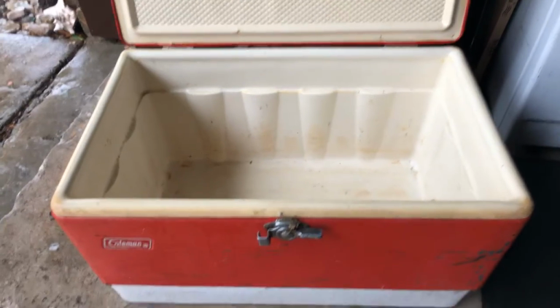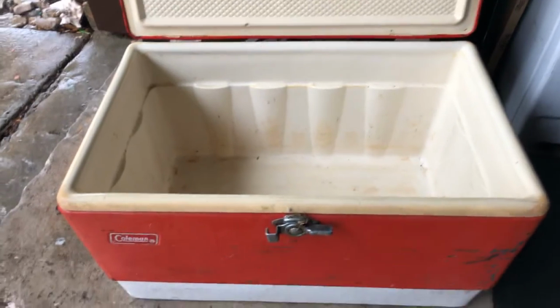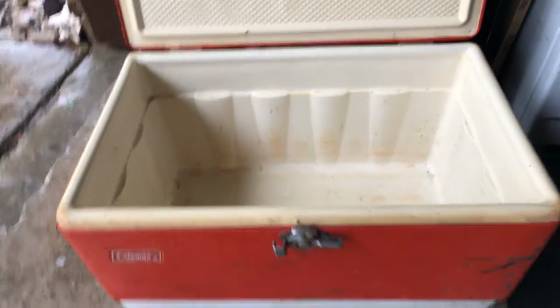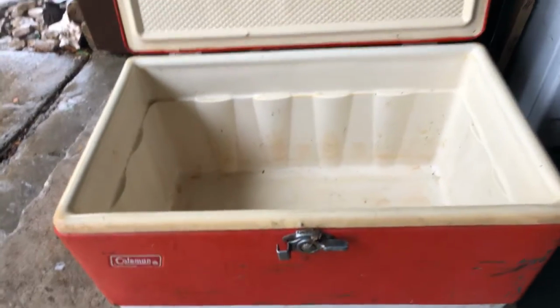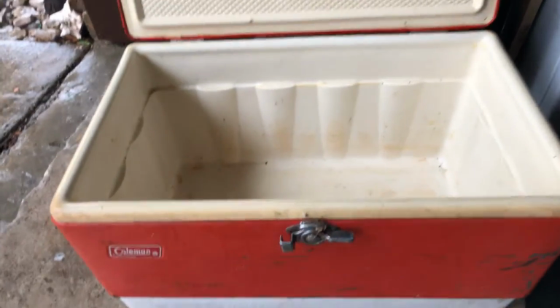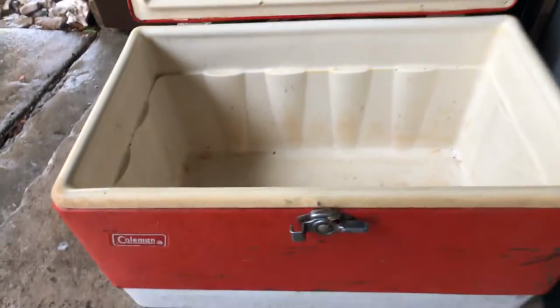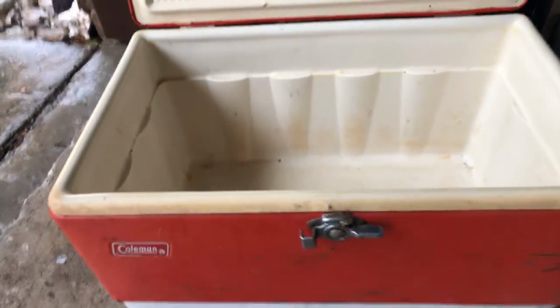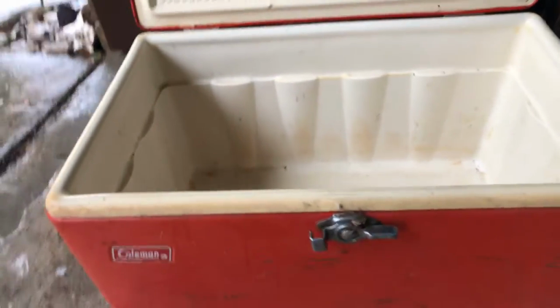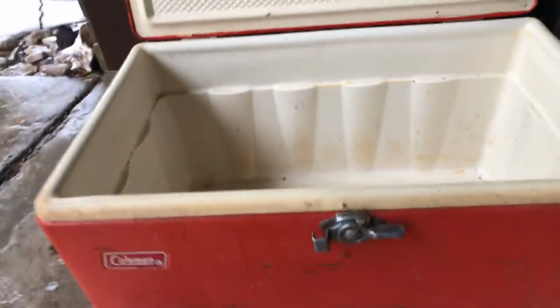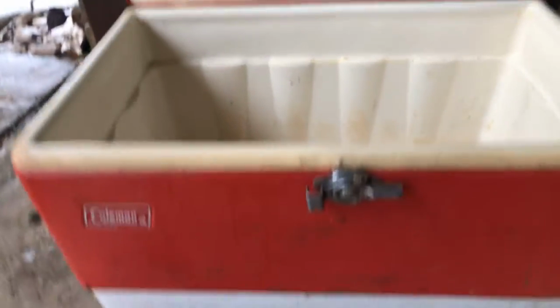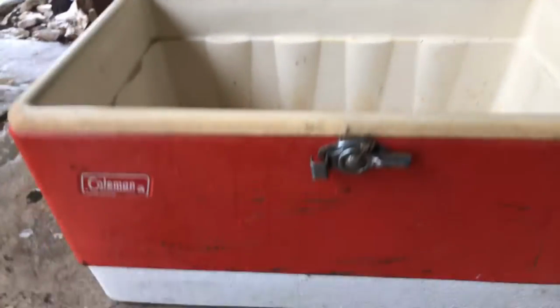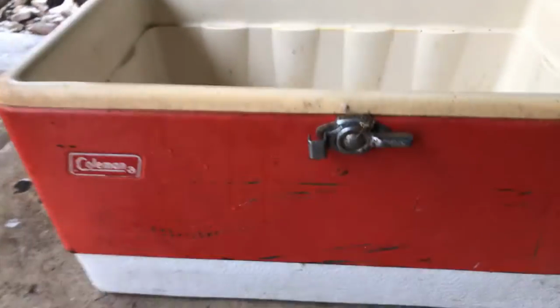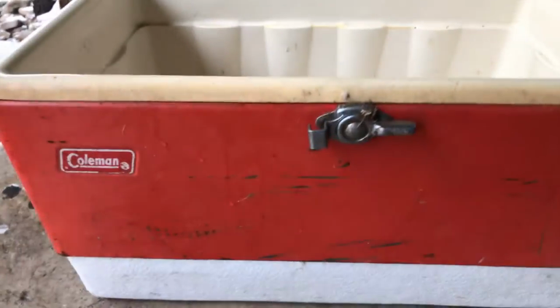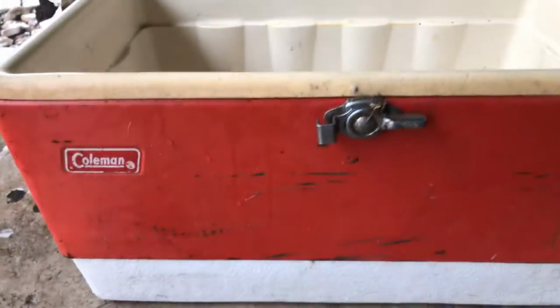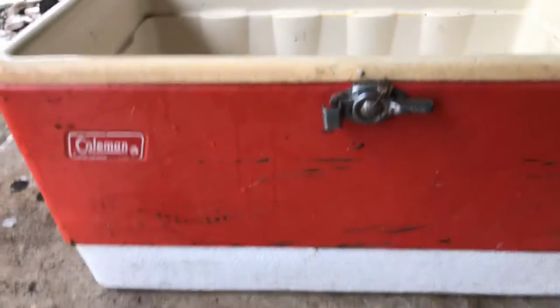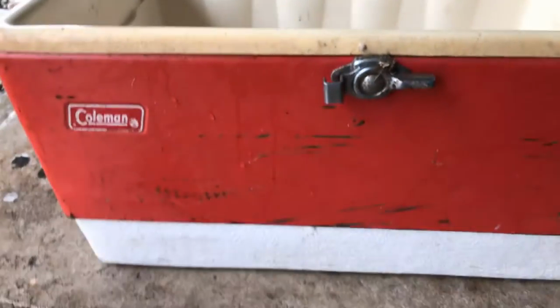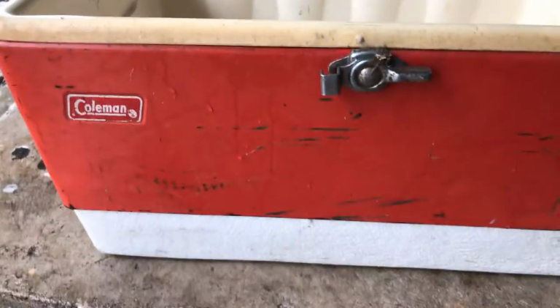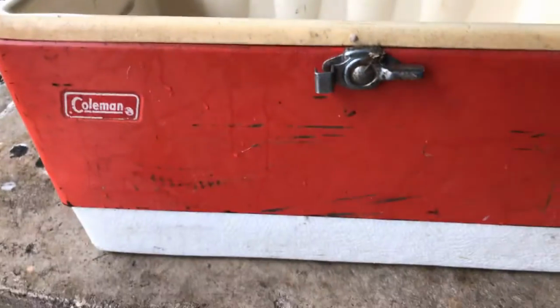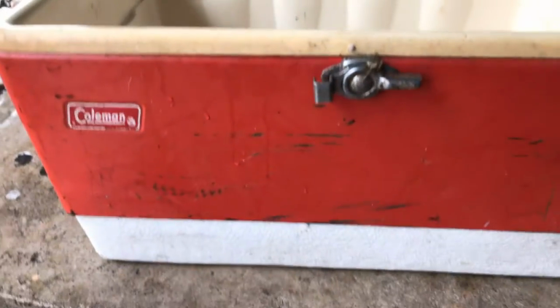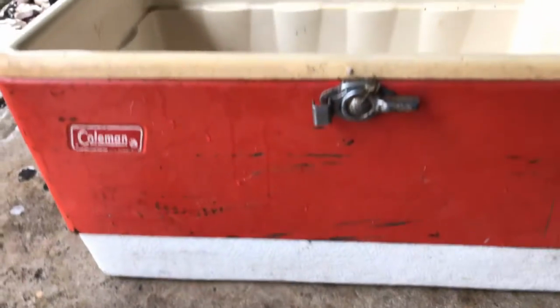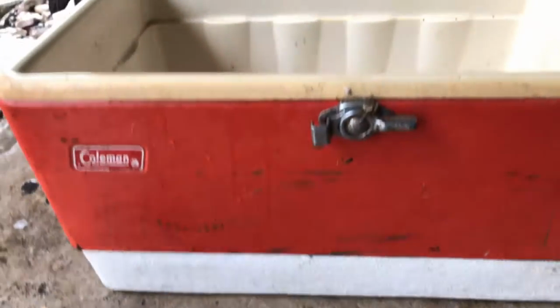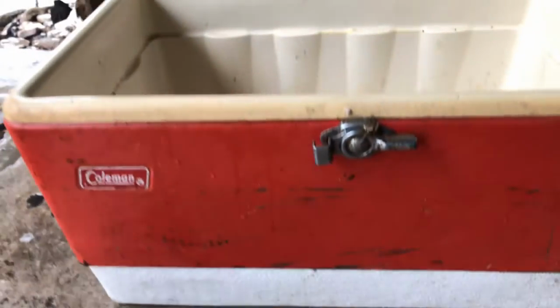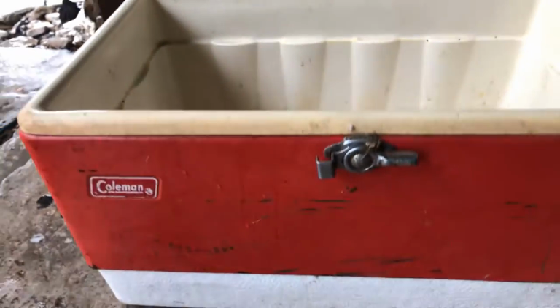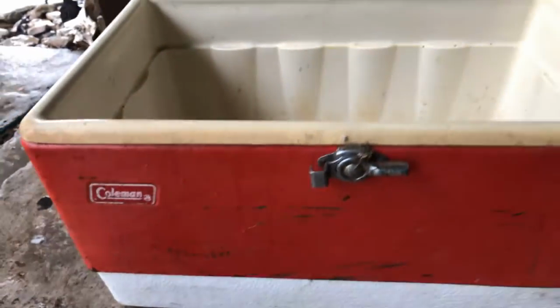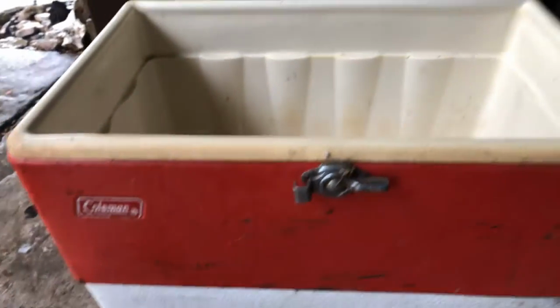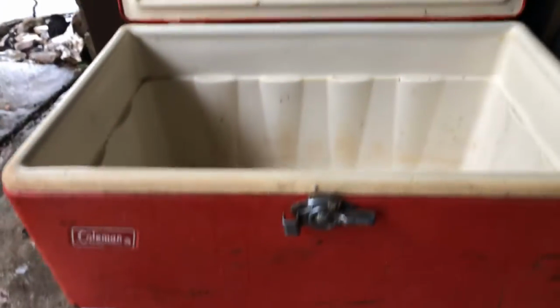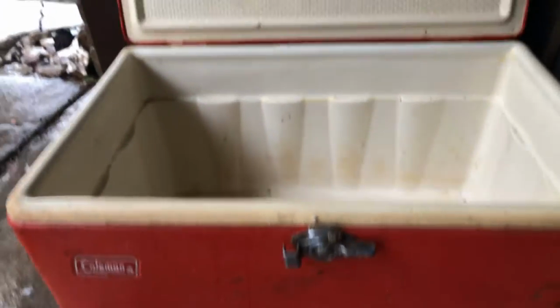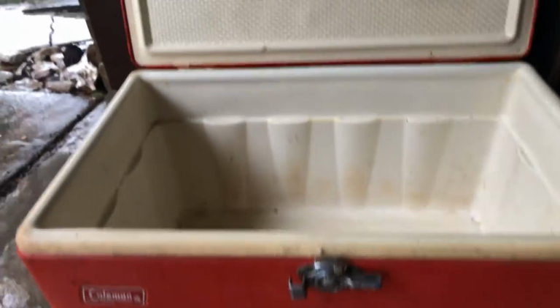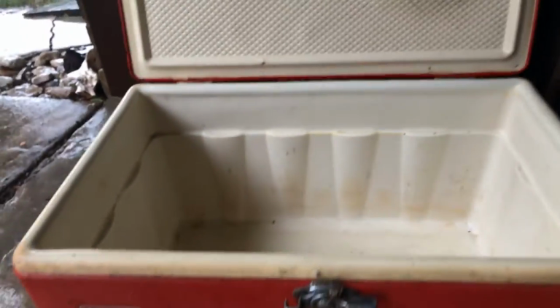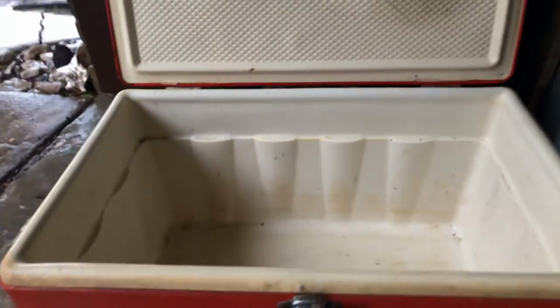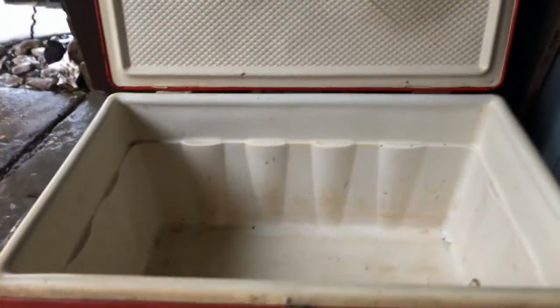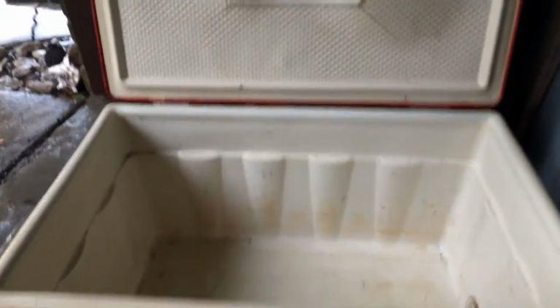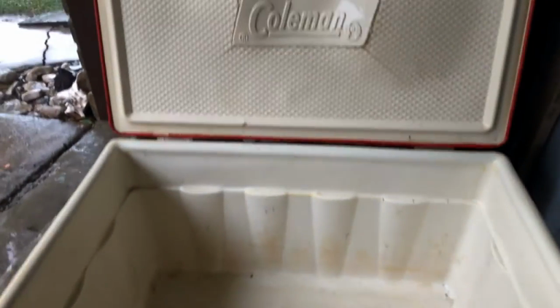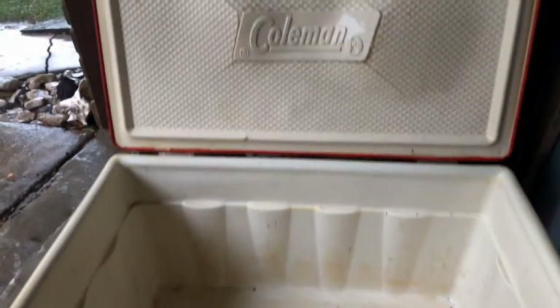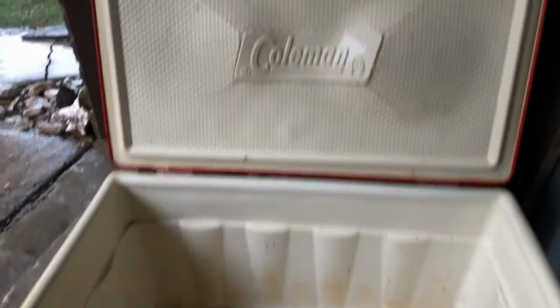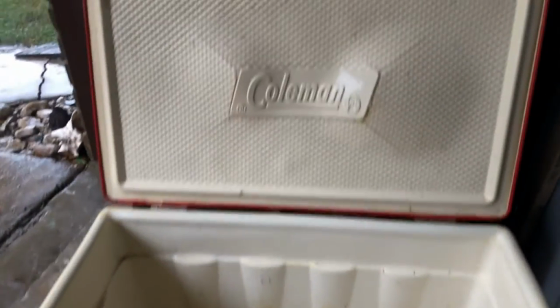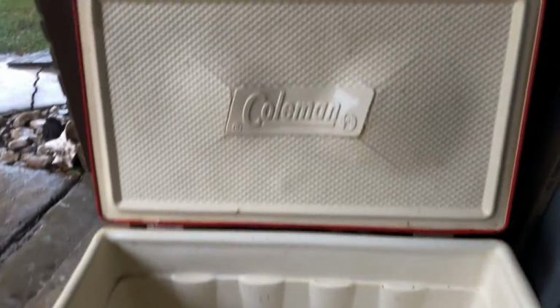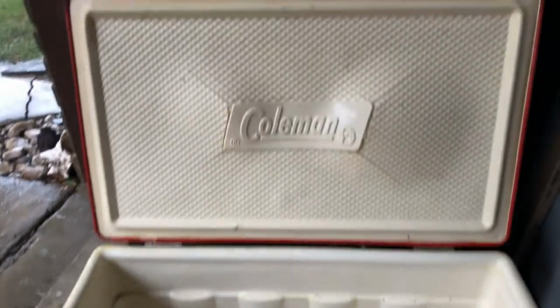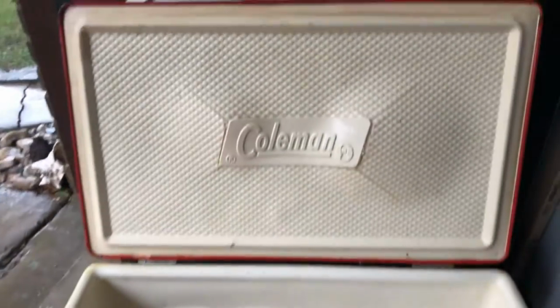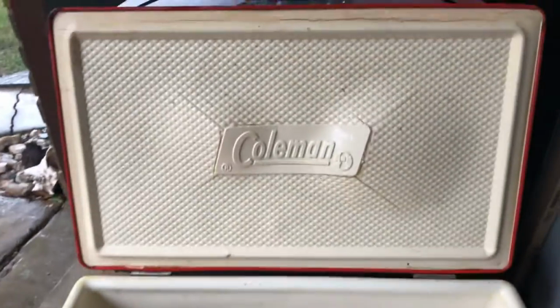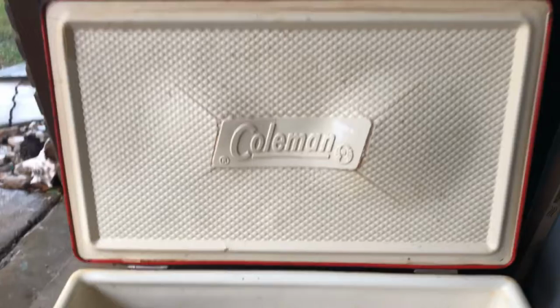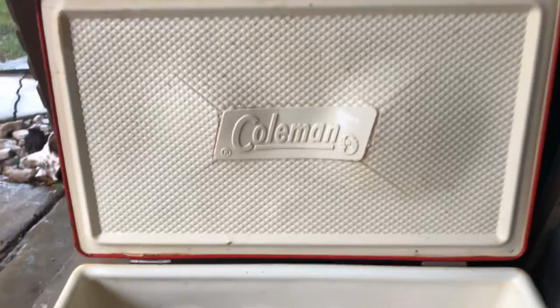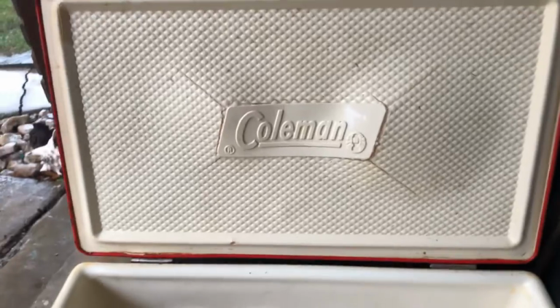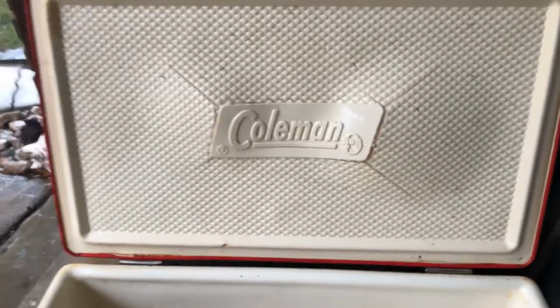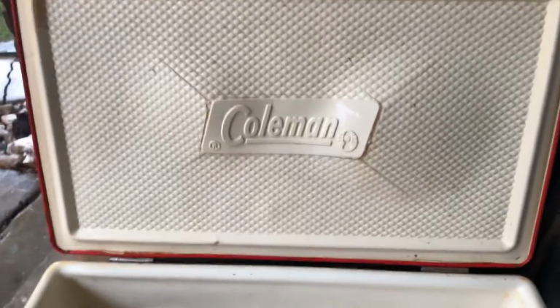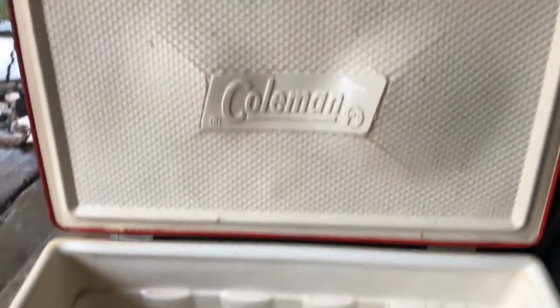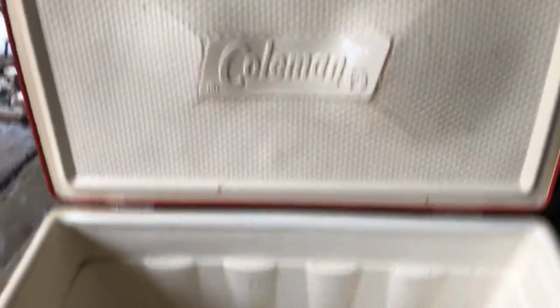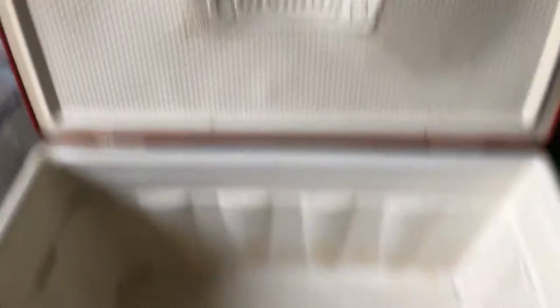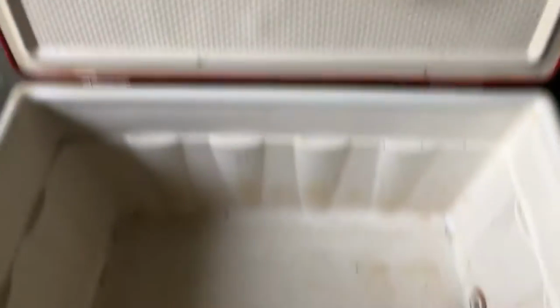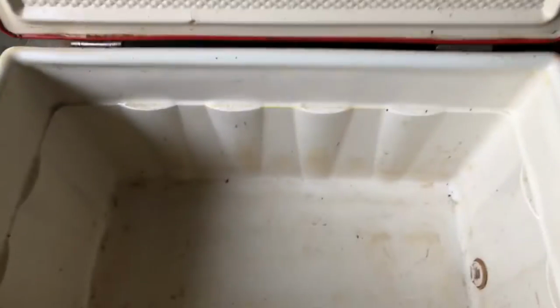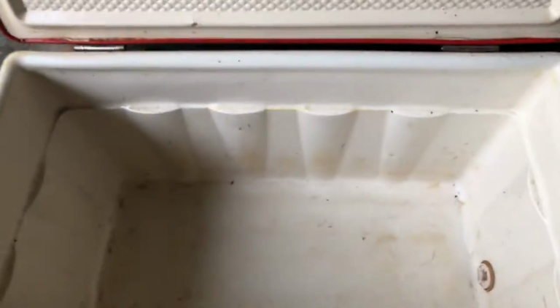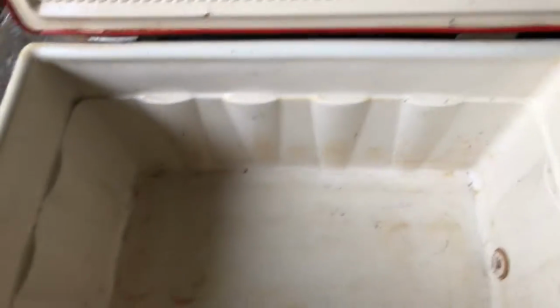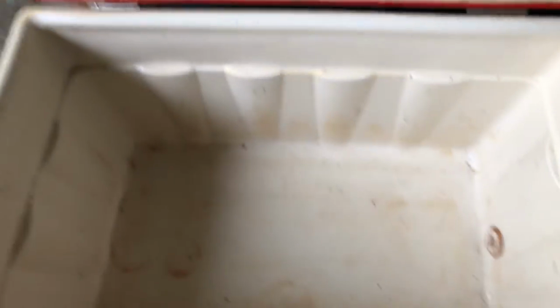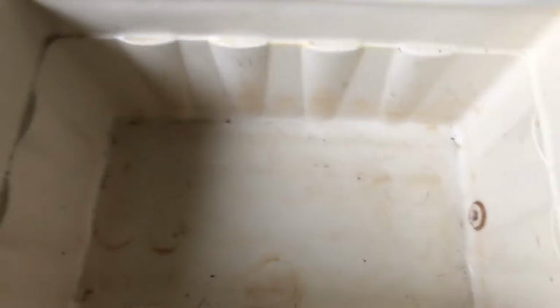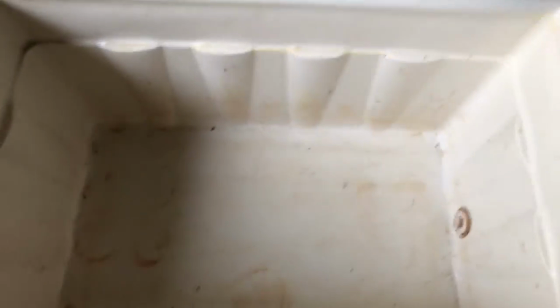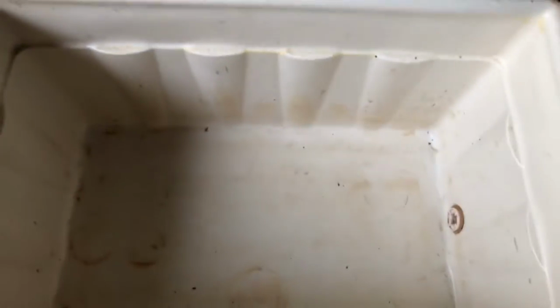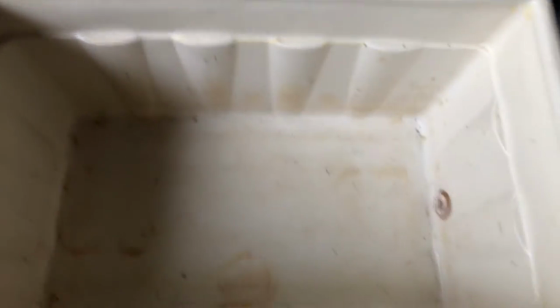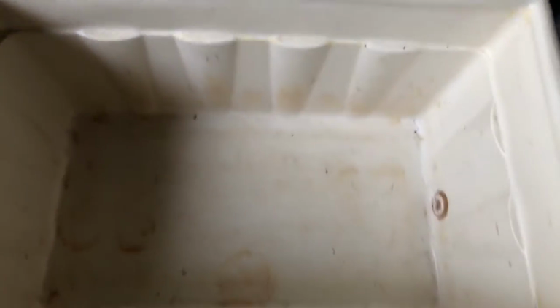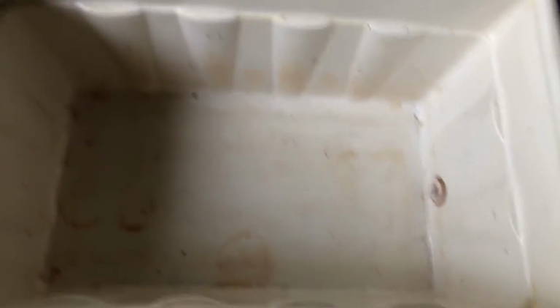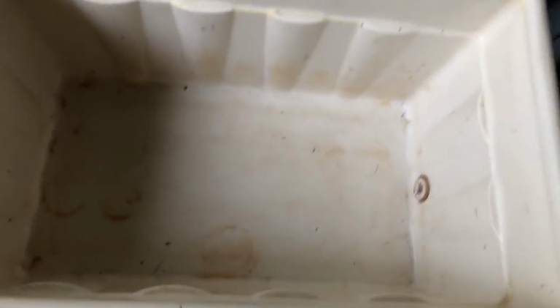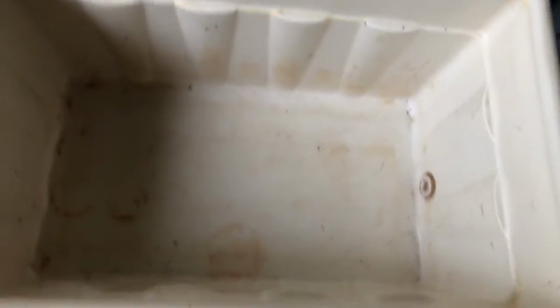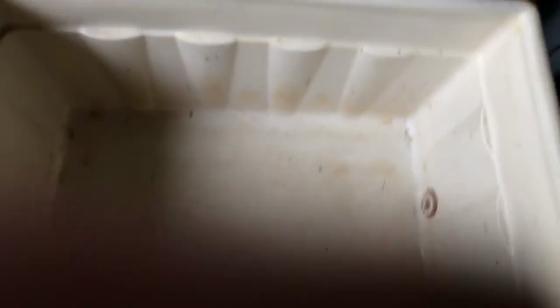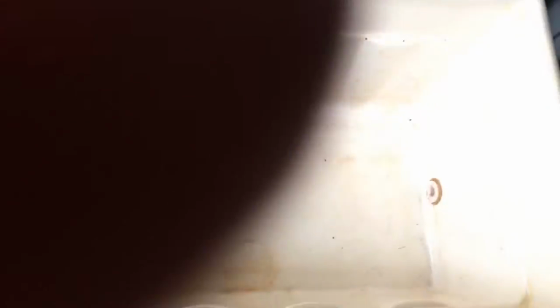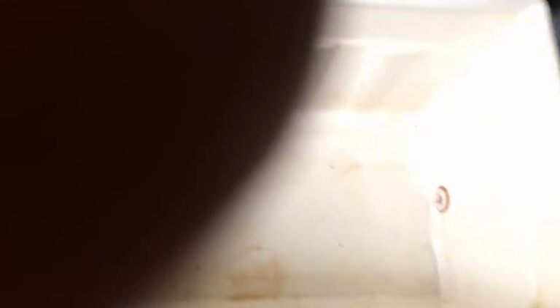Here's a vintage Coleman ice chest we just salvaged. It's in pretty good shape, just need to clean it up.